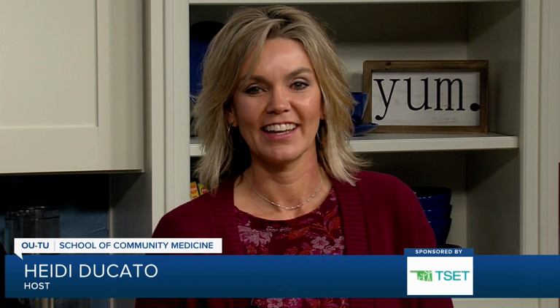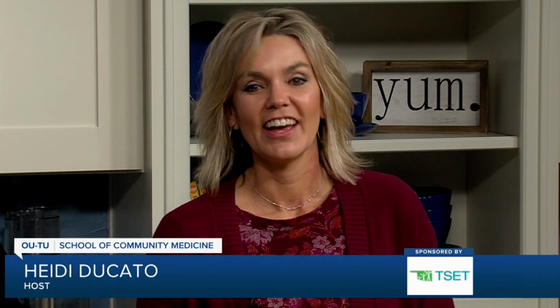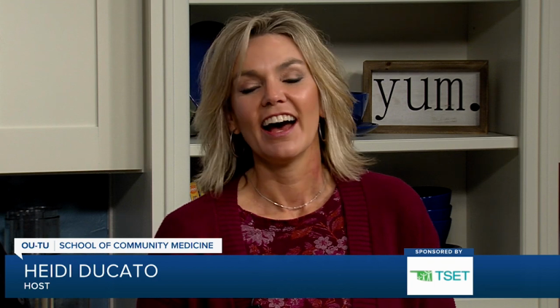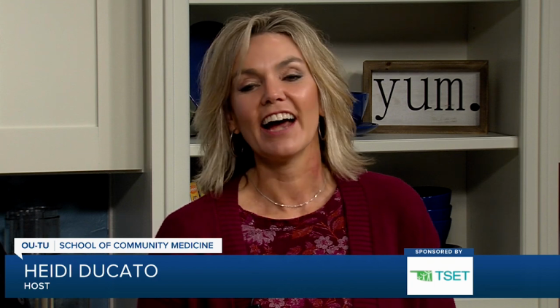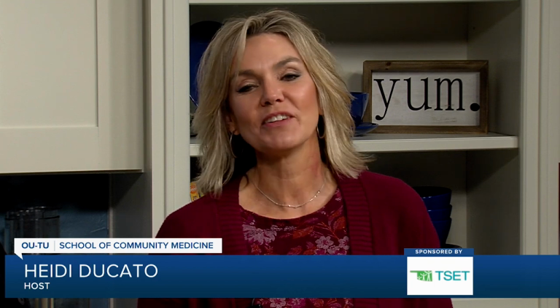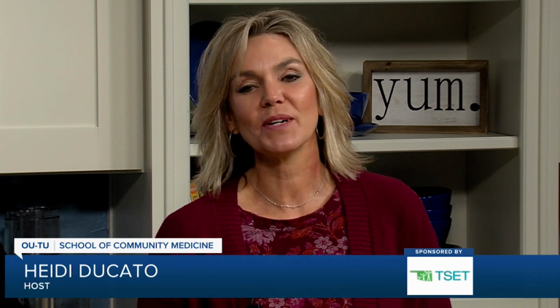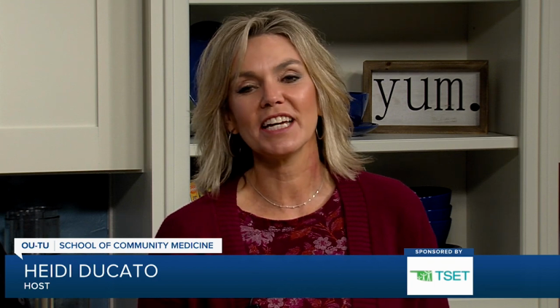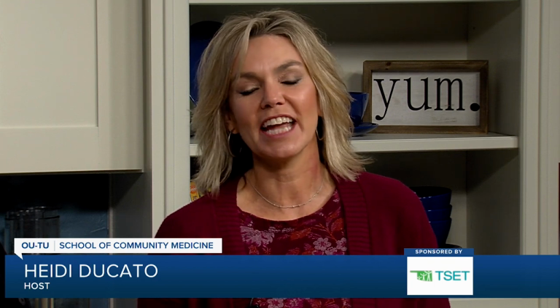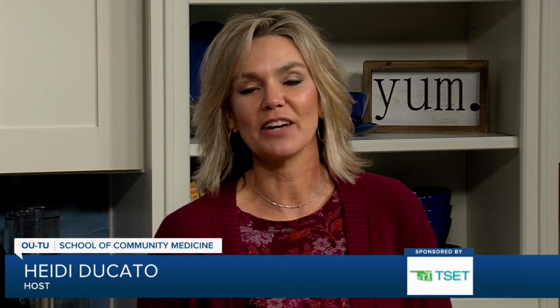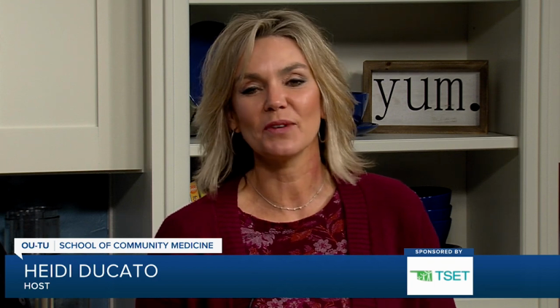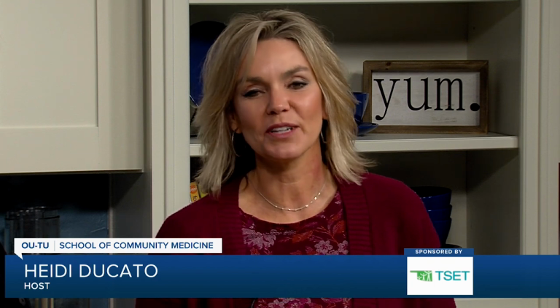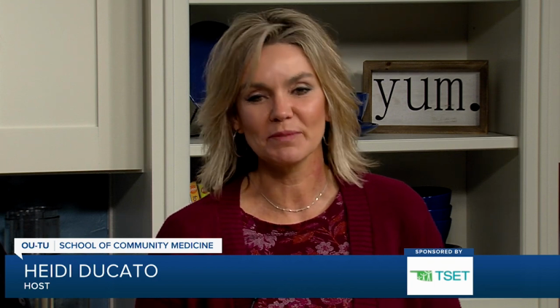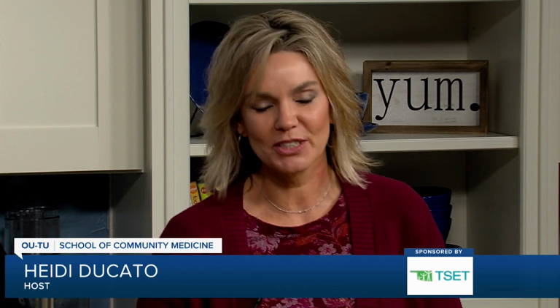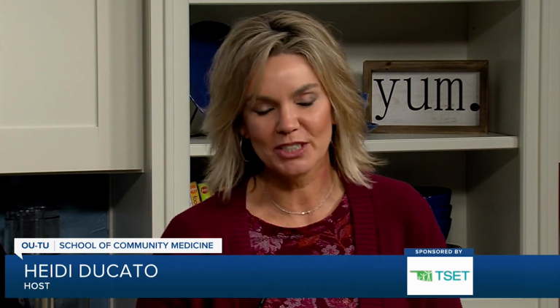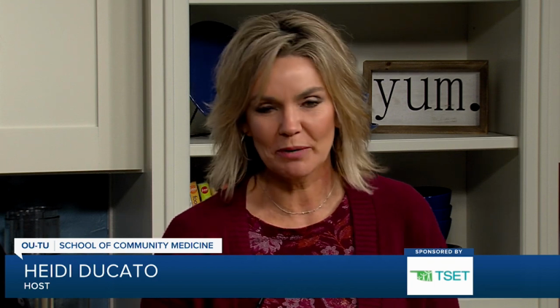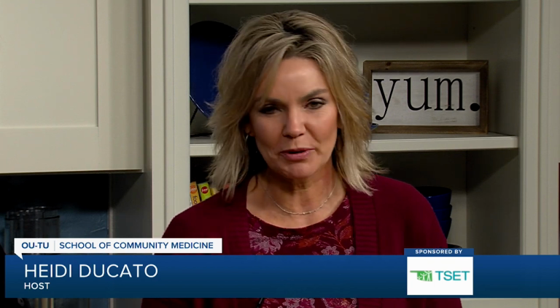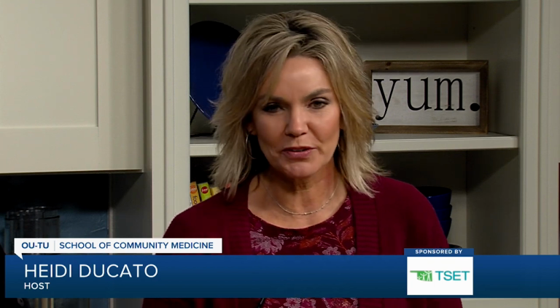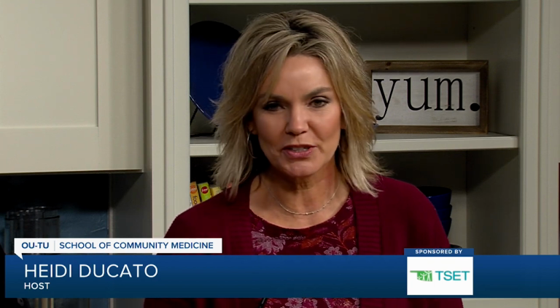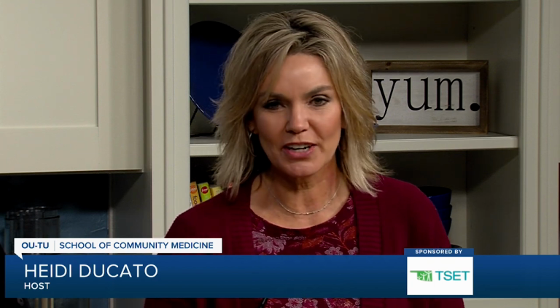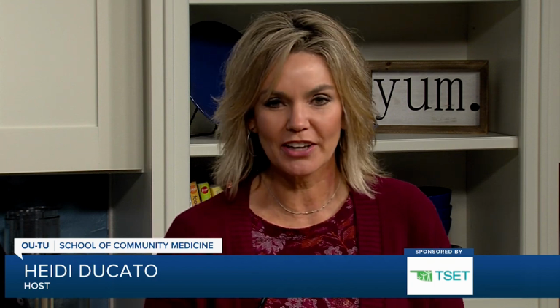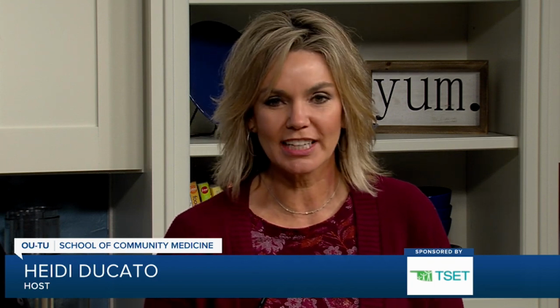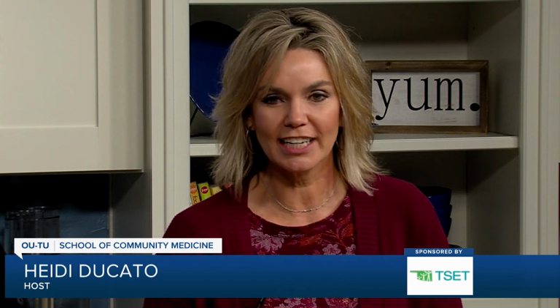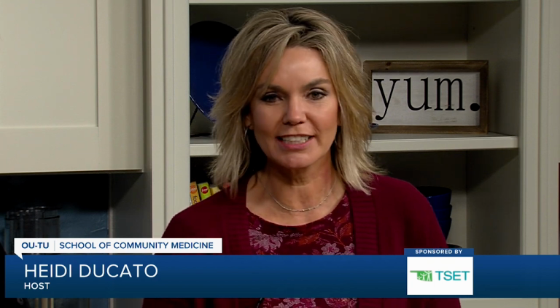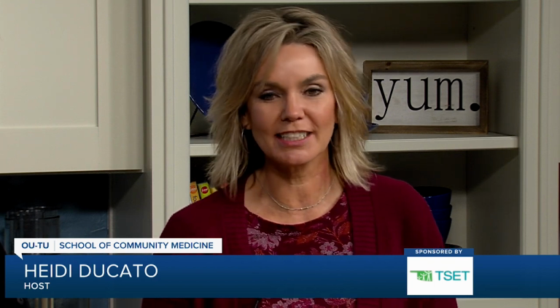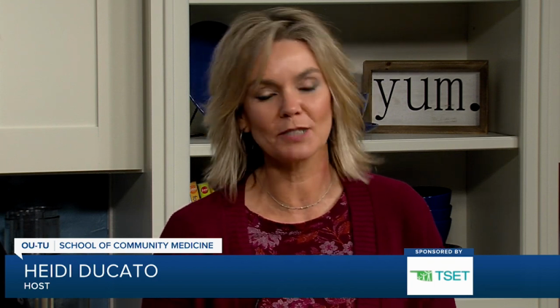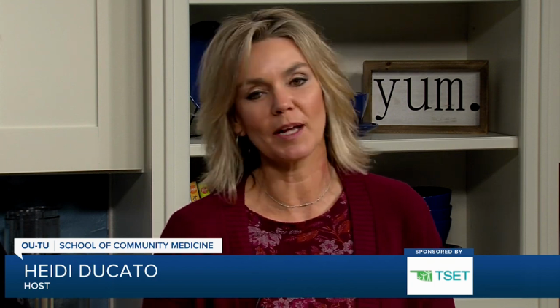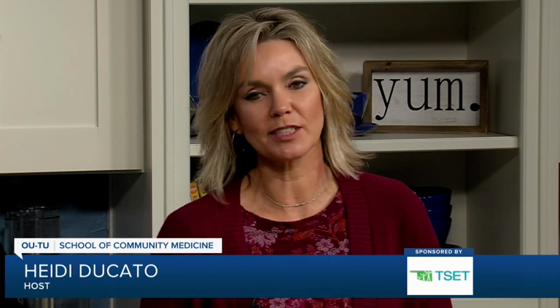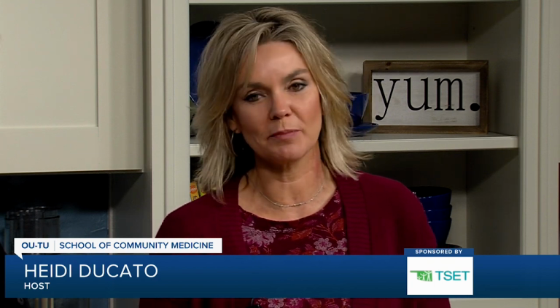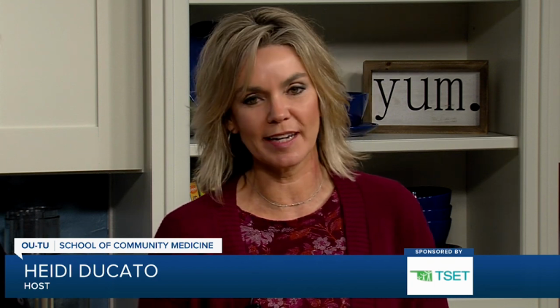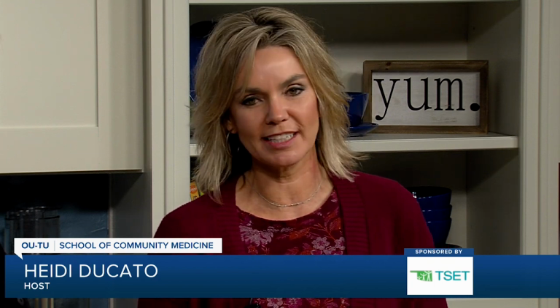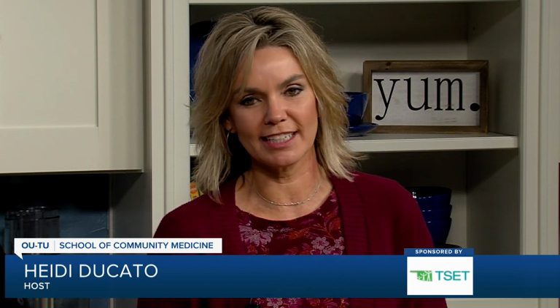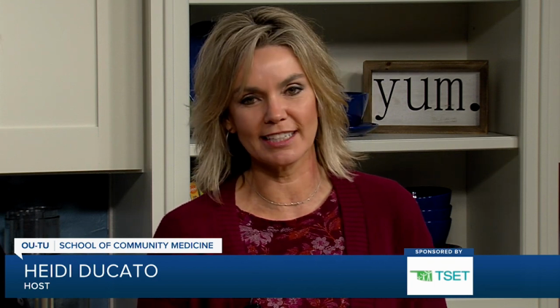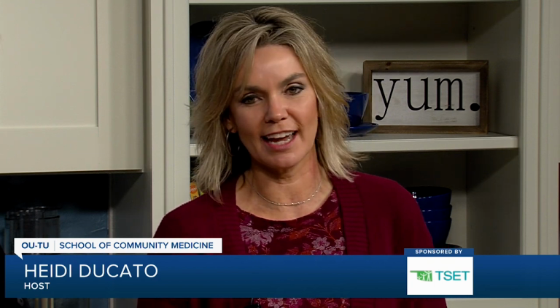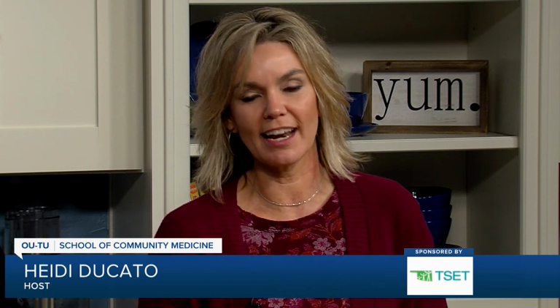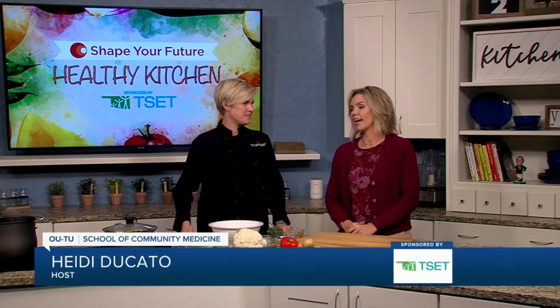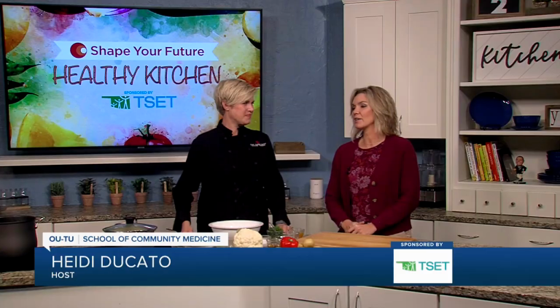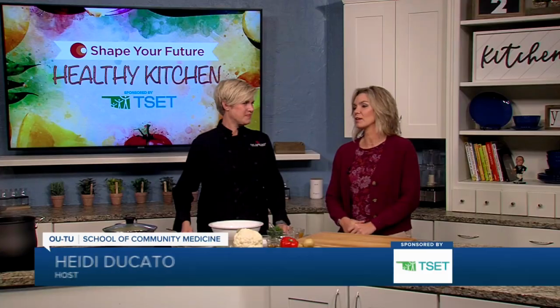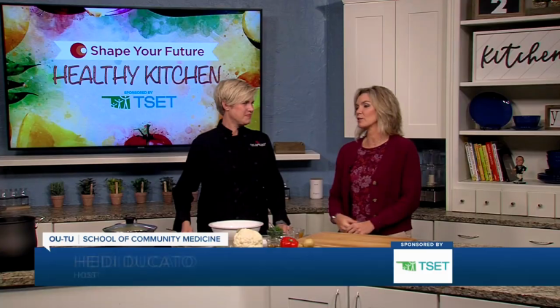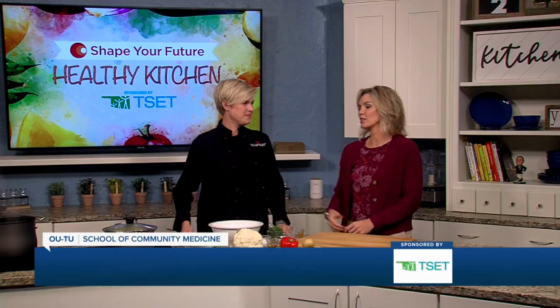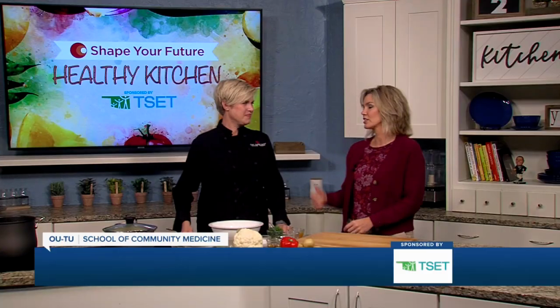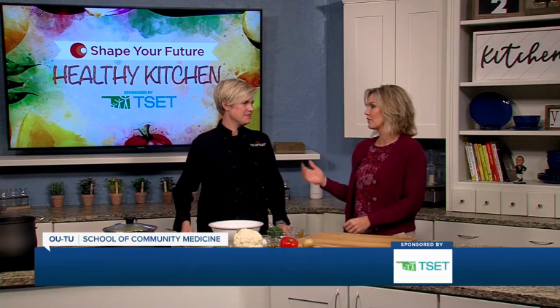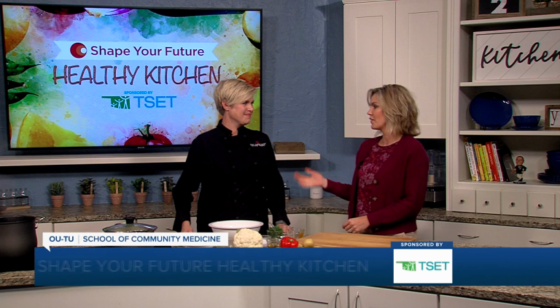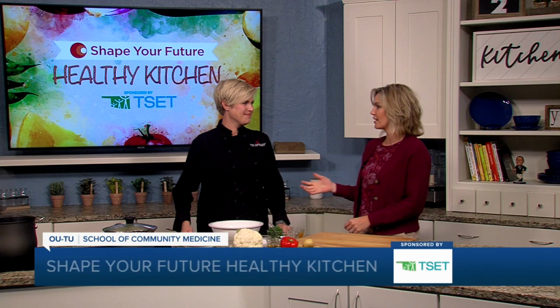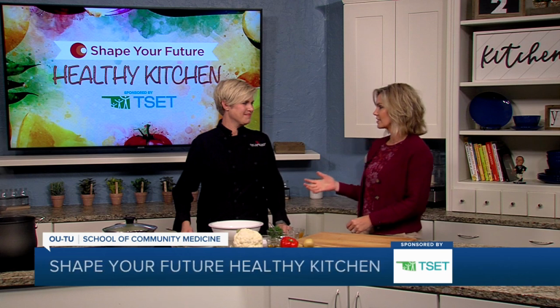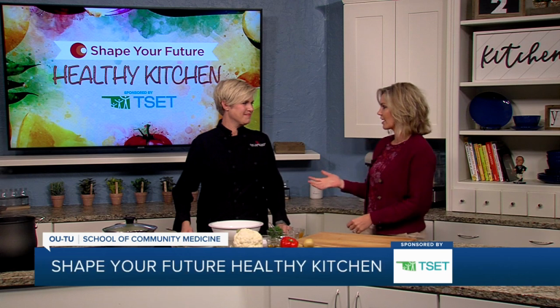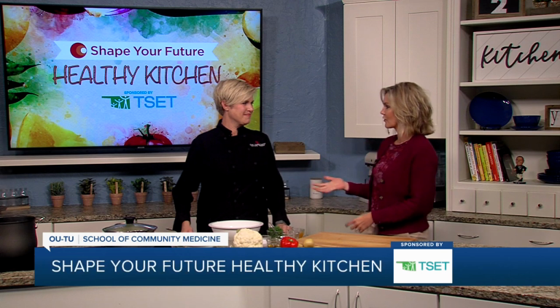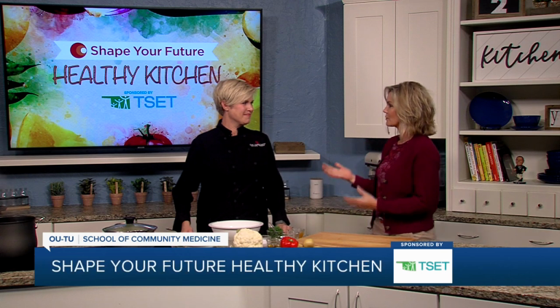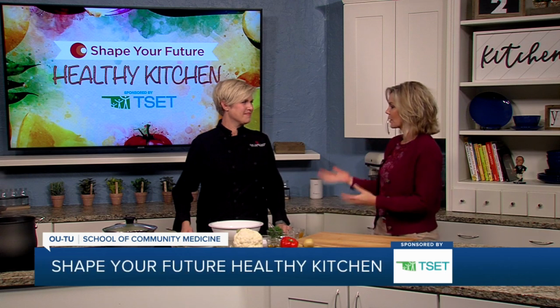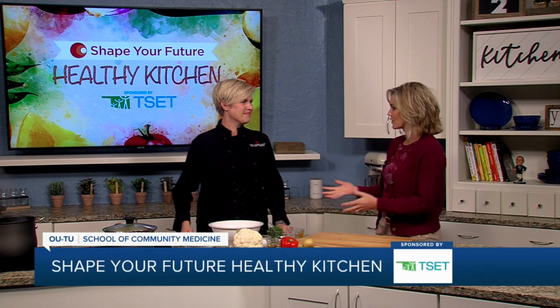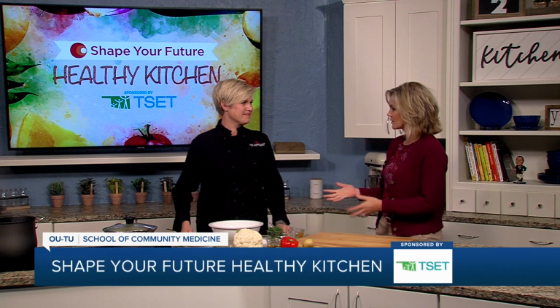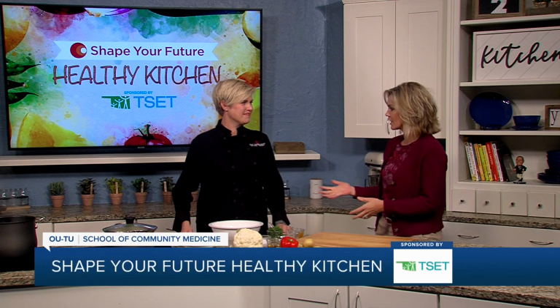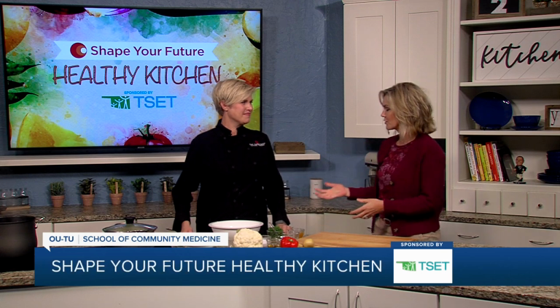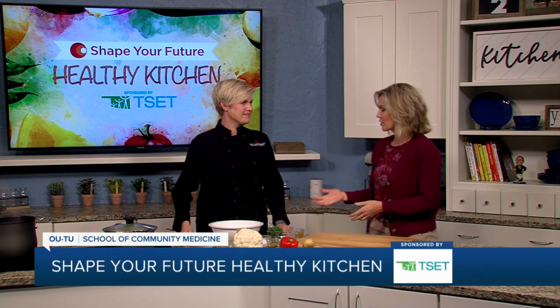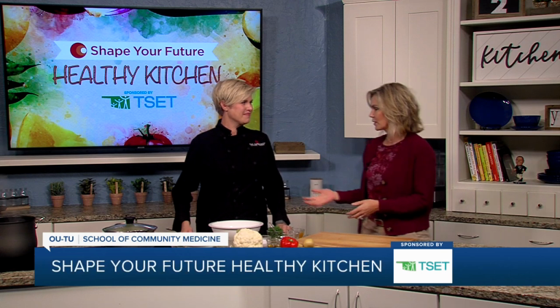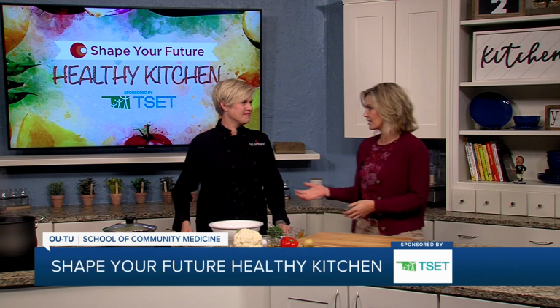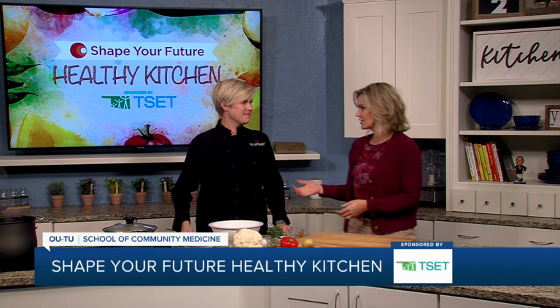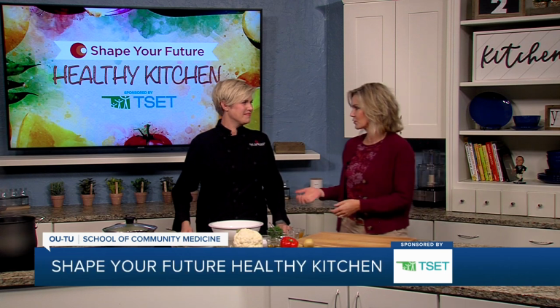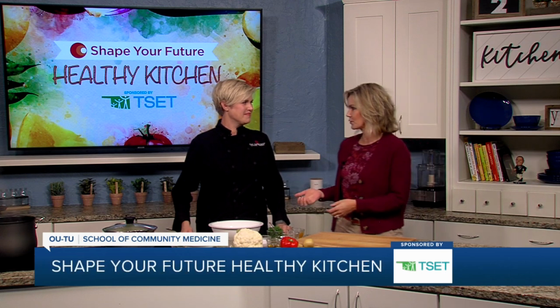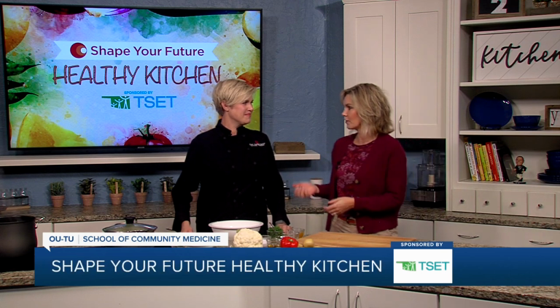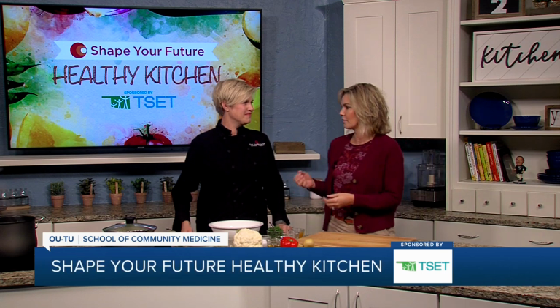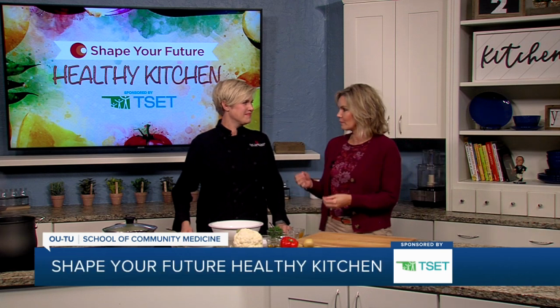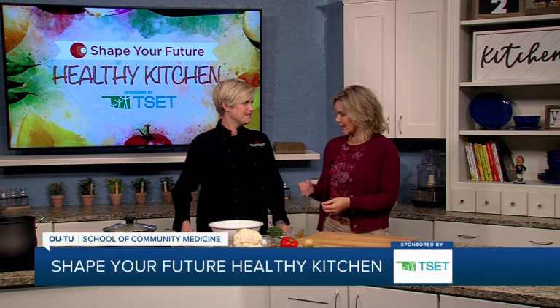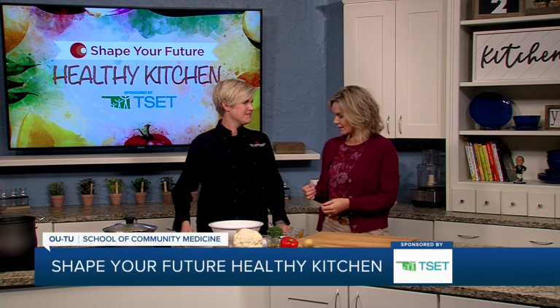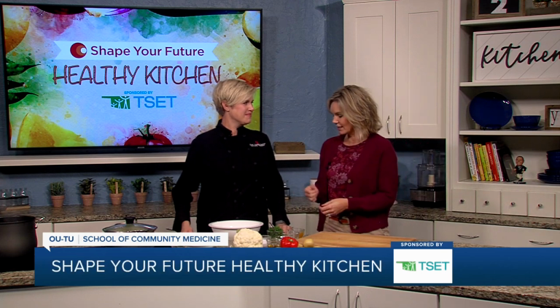Hi everyone, and welcome to the Shape Your Future Healthy Kitchen, sponsored by TSET. I am here with Chef Val today from OU-TU Community School of Medicine.